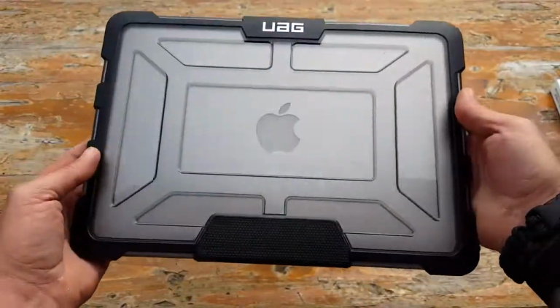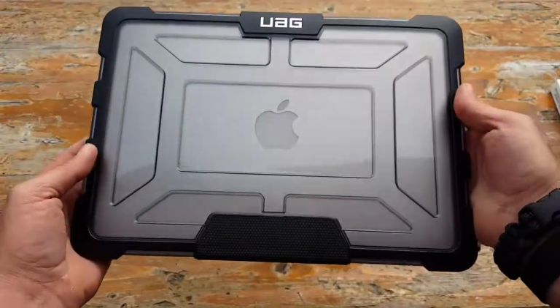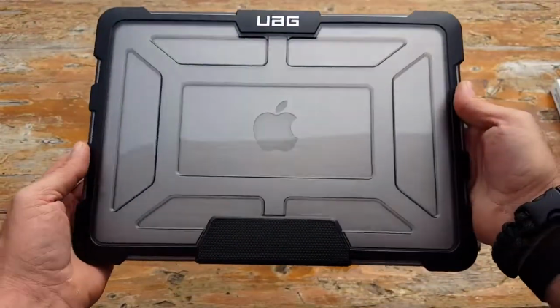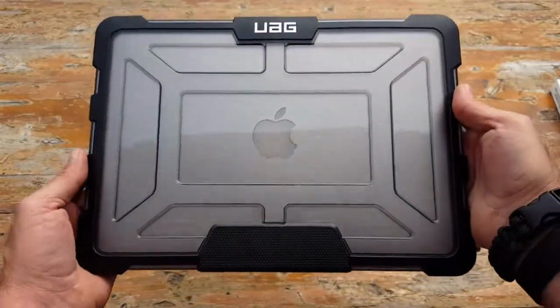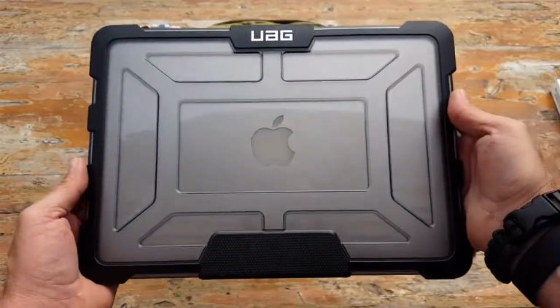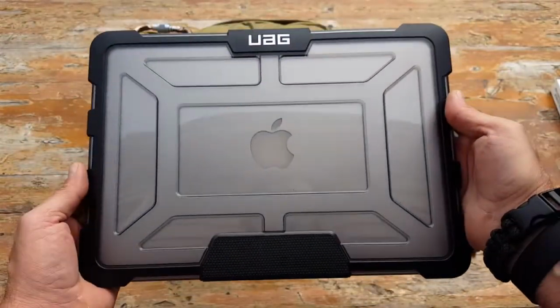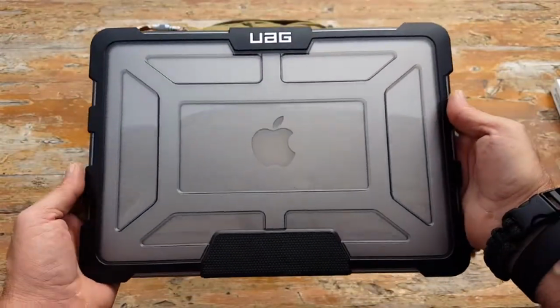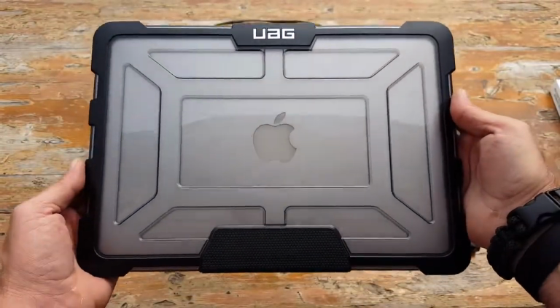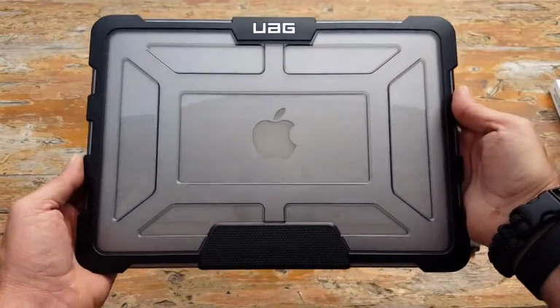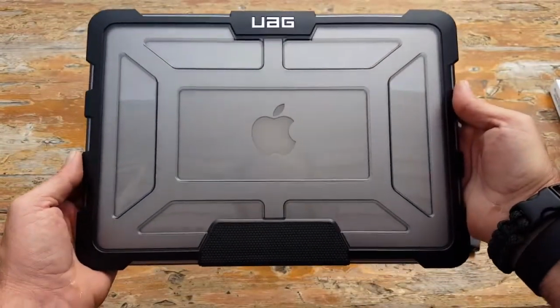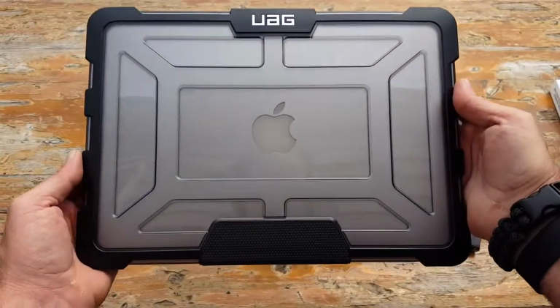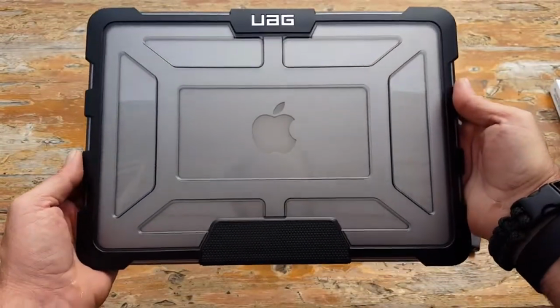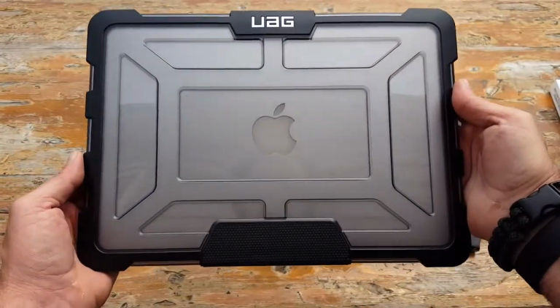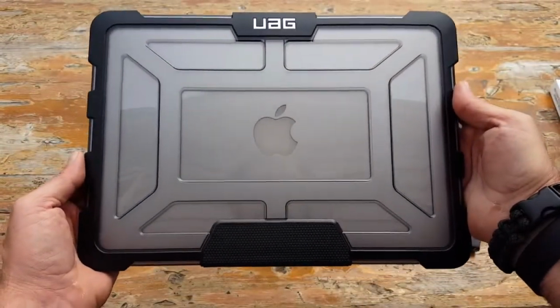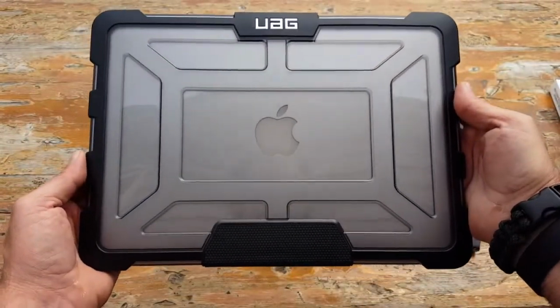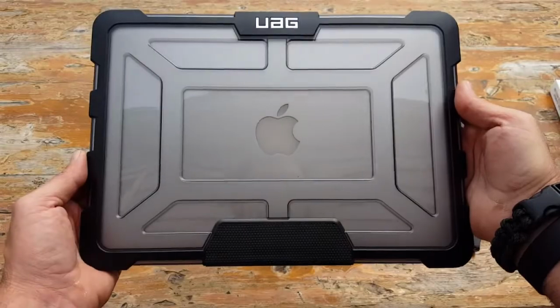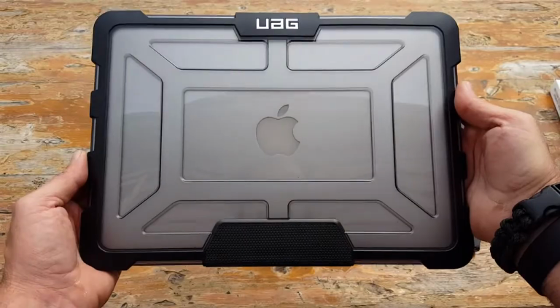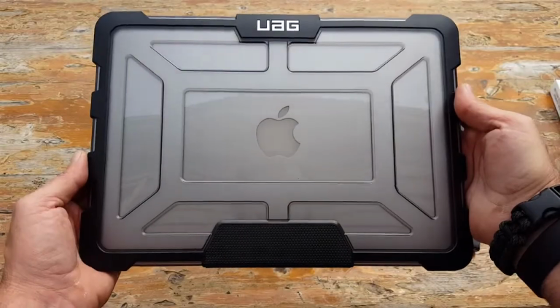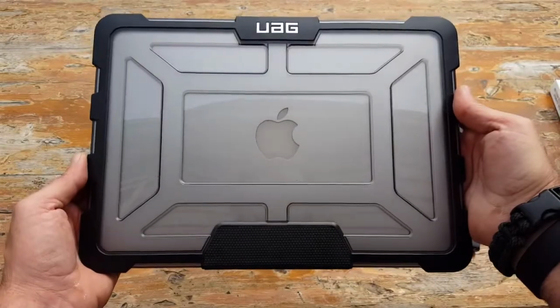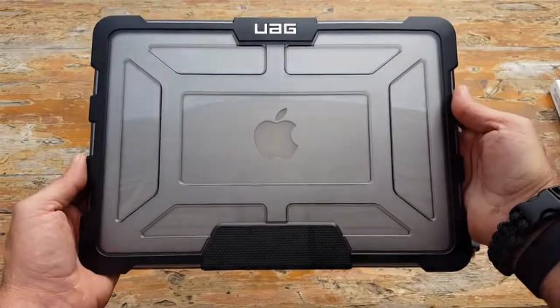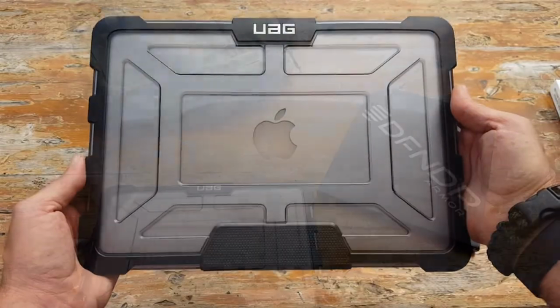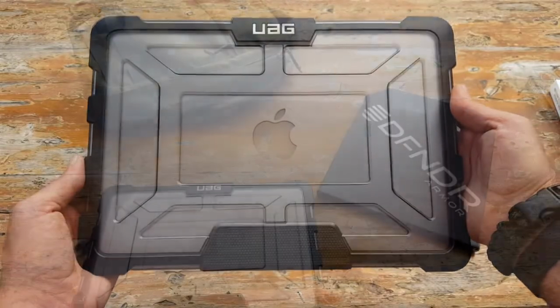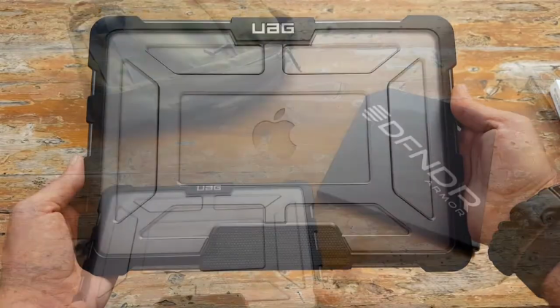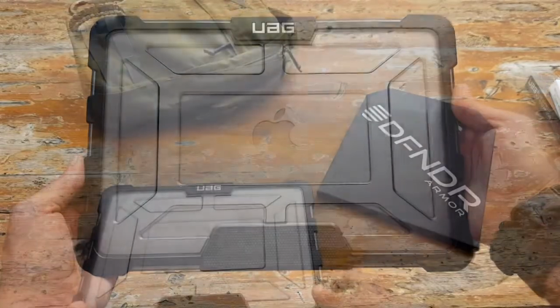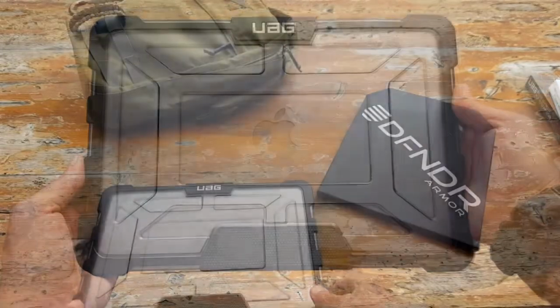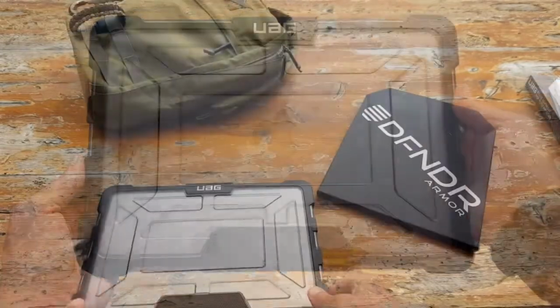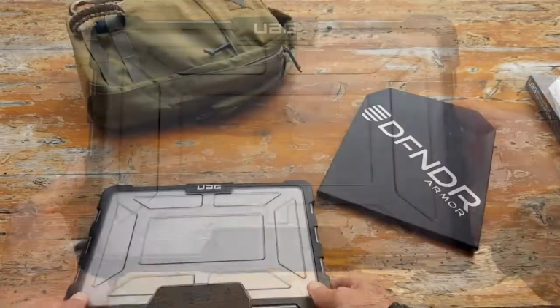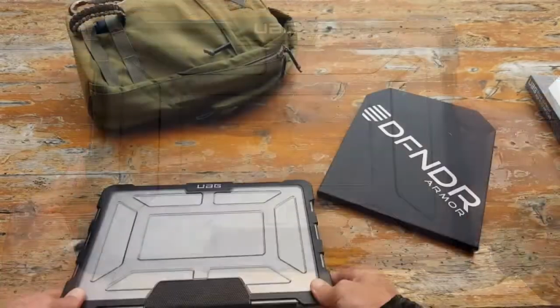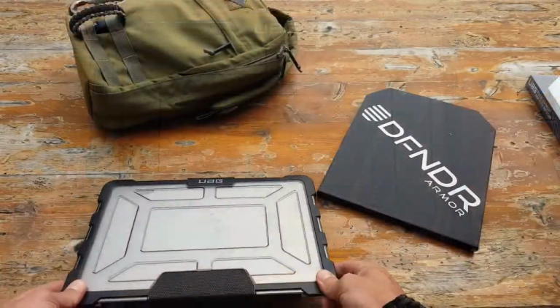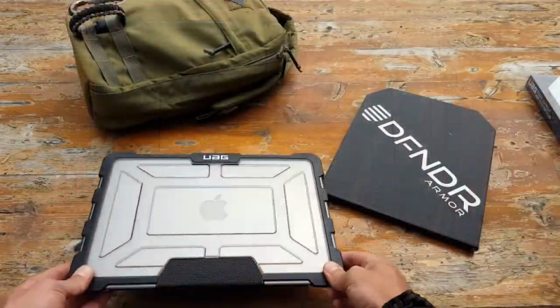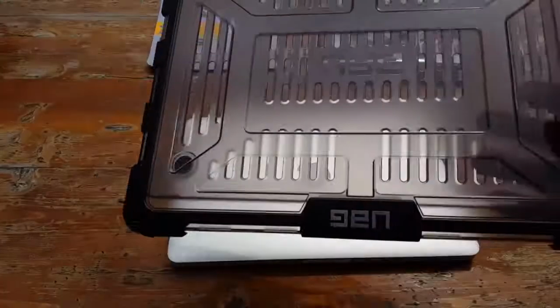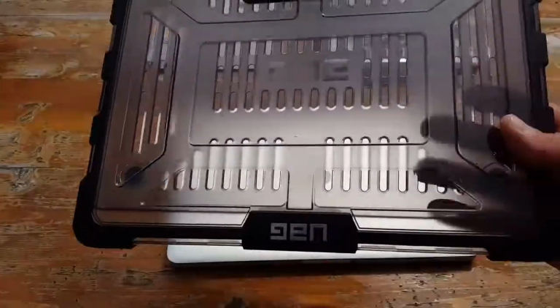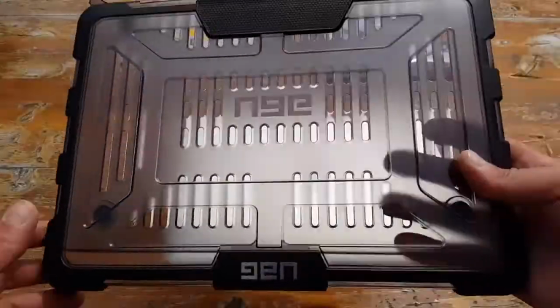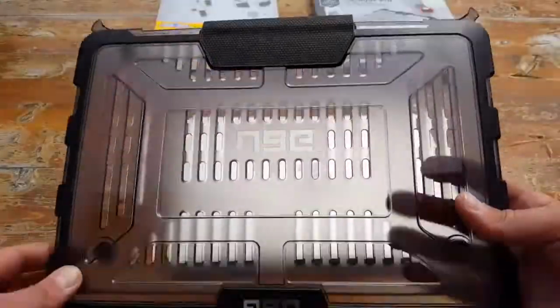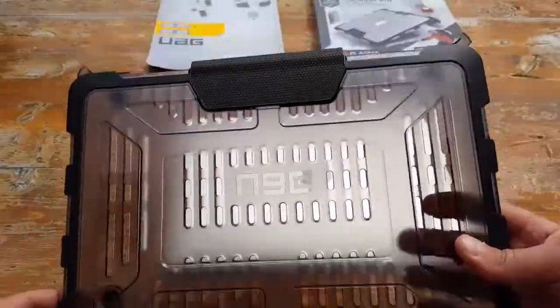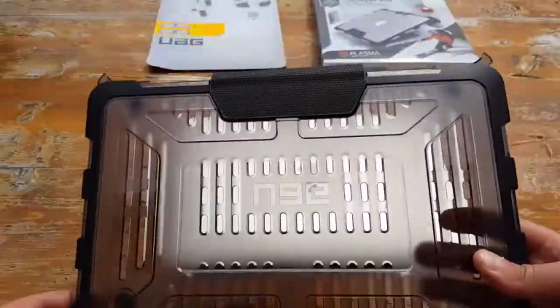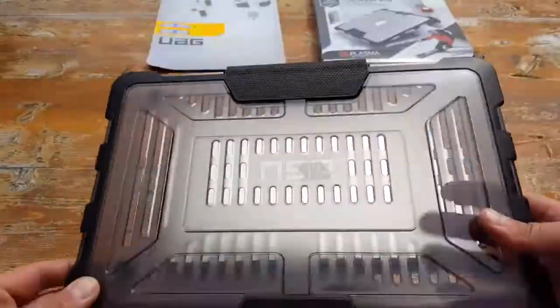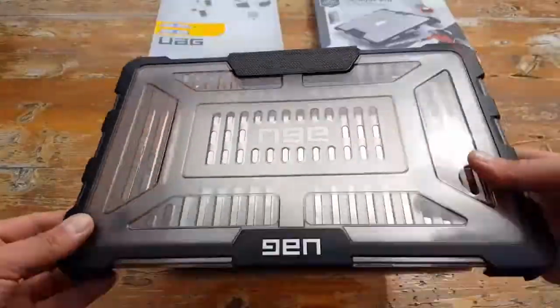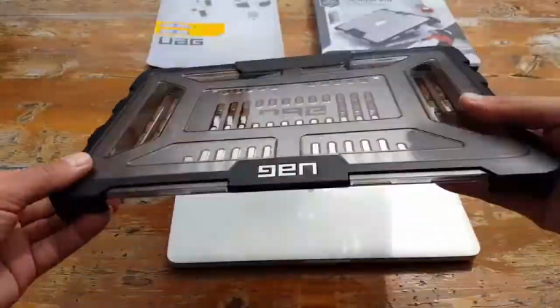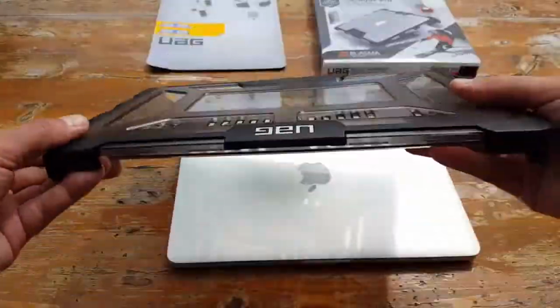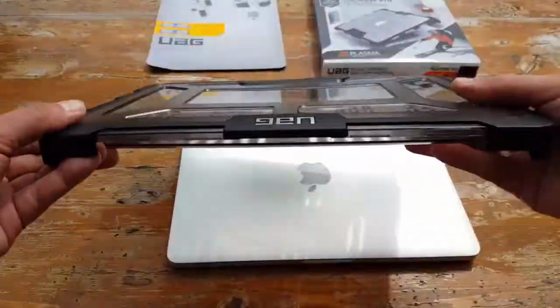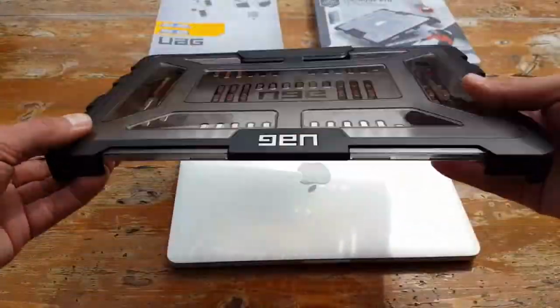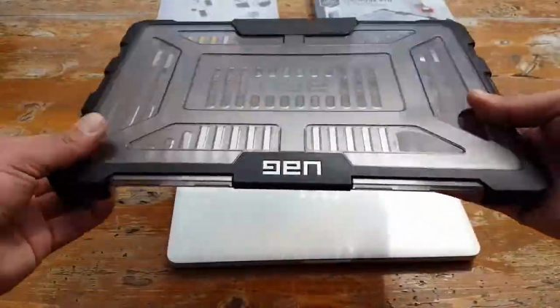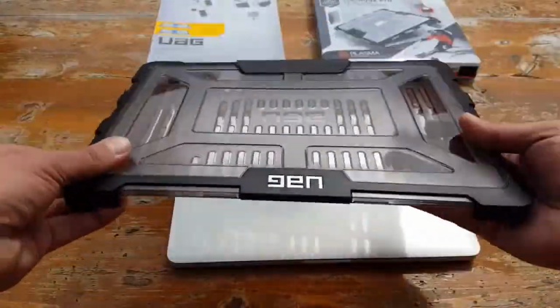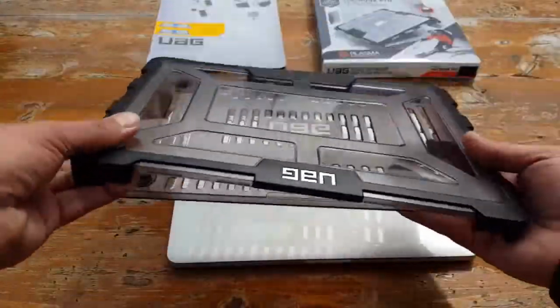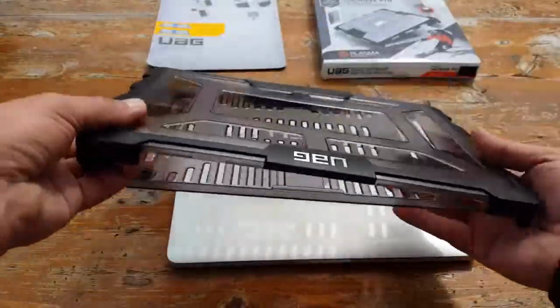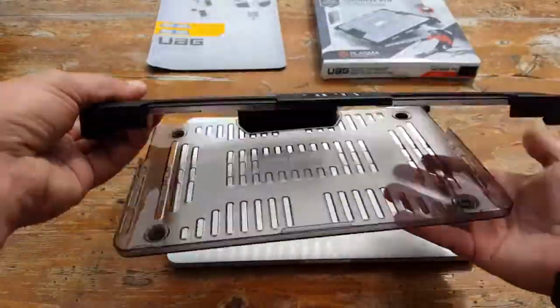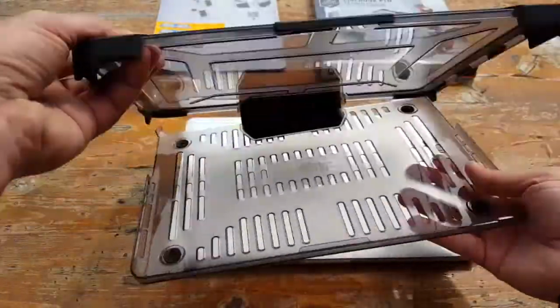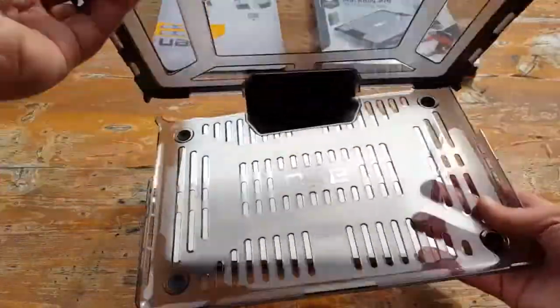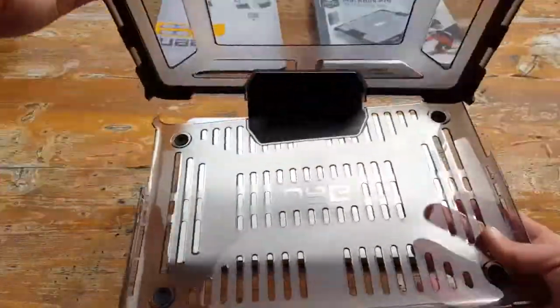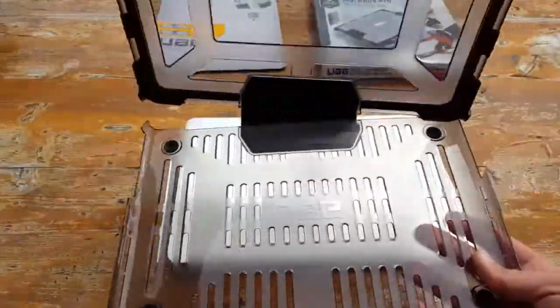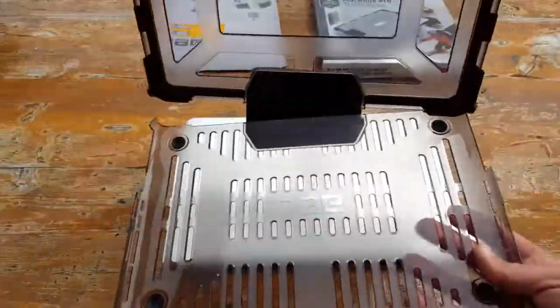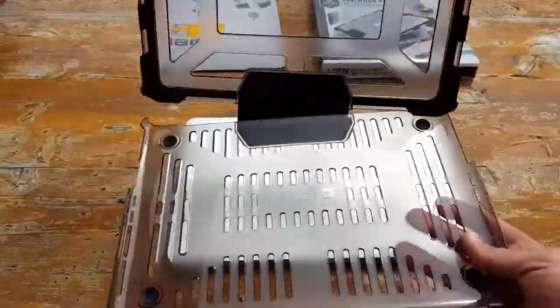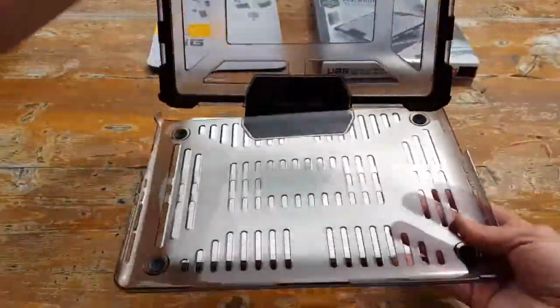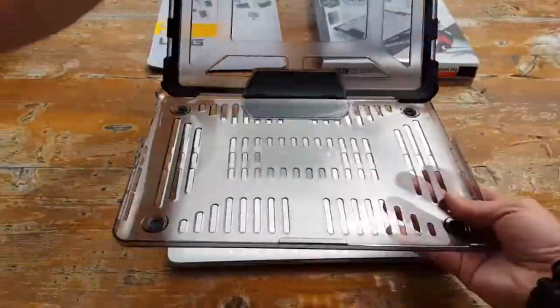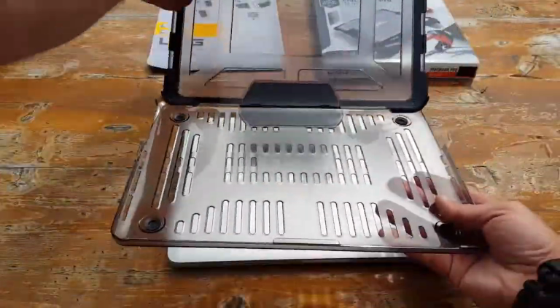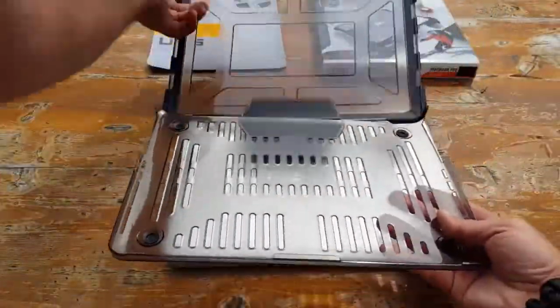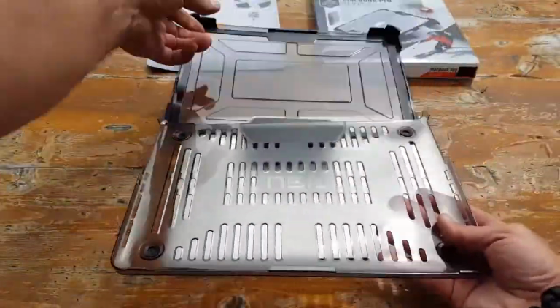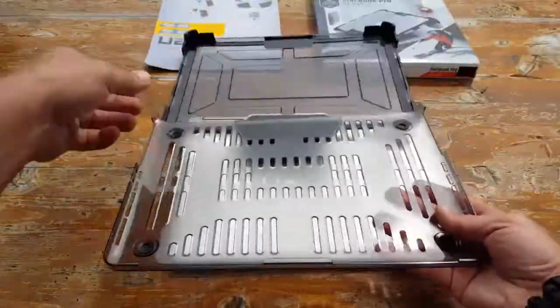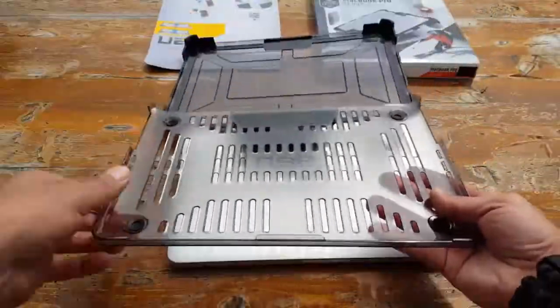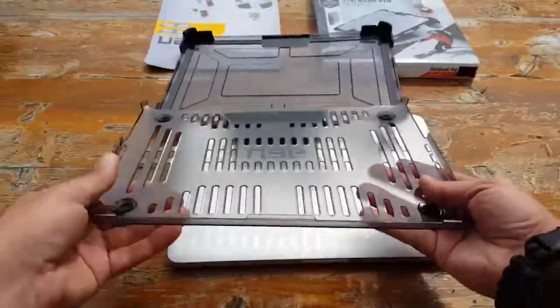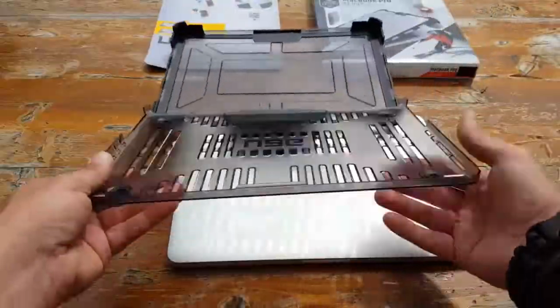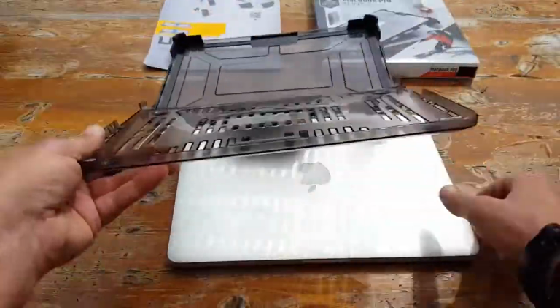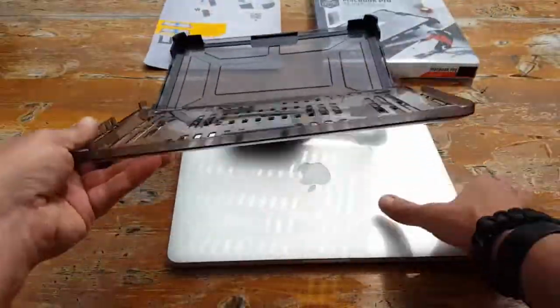Once again, if you look at this thing — I don't know if the camera's doing it justice — but it really does look badass. The case is also extremely easy to put on and to take off.